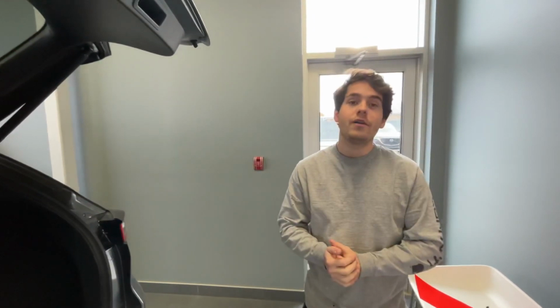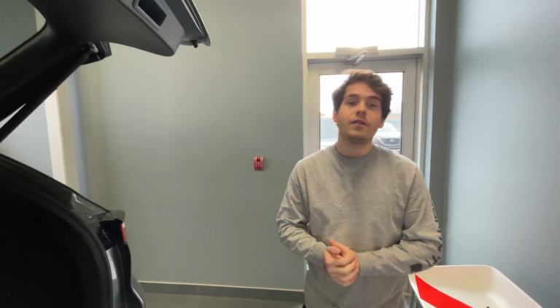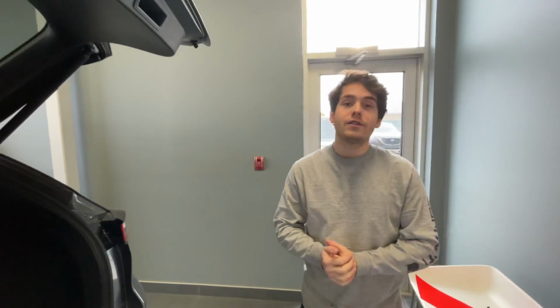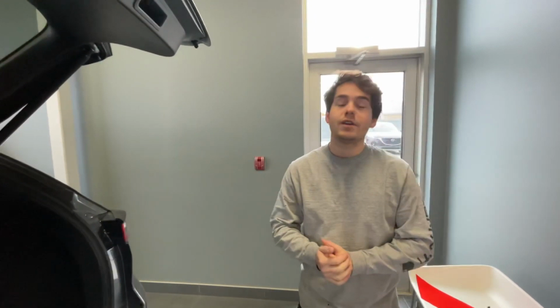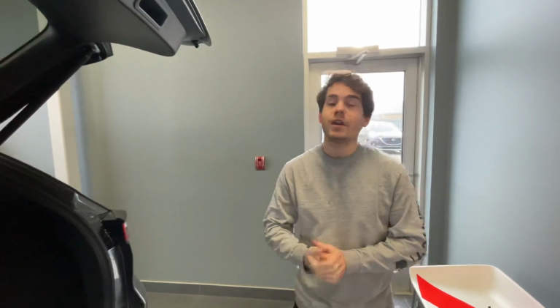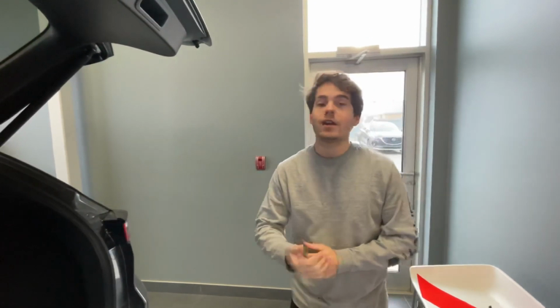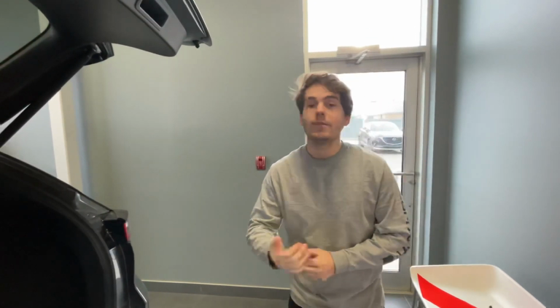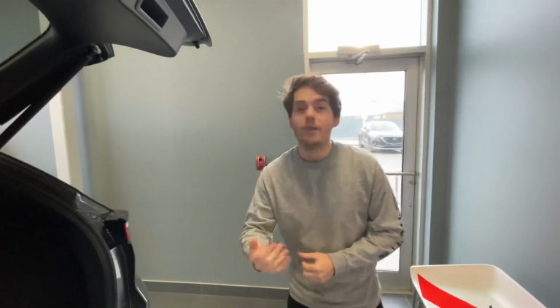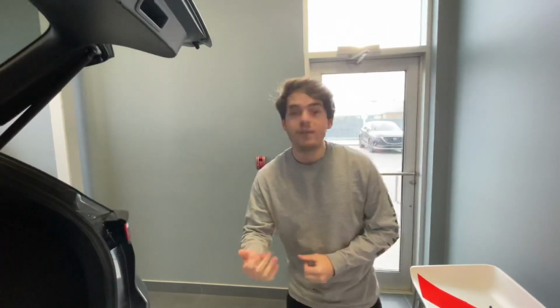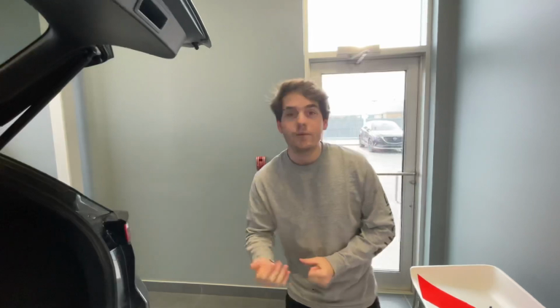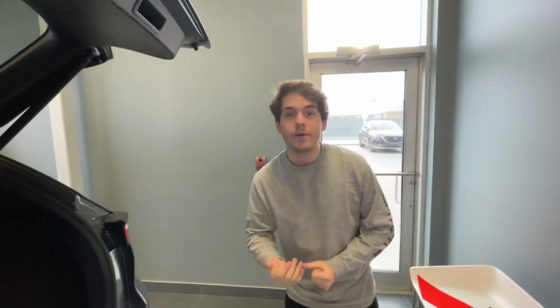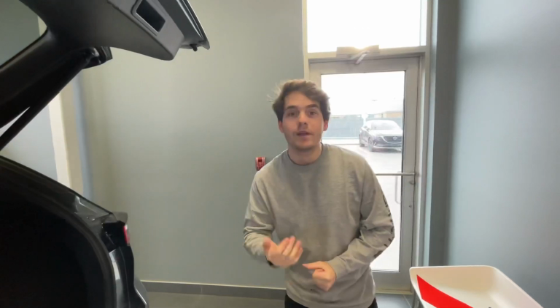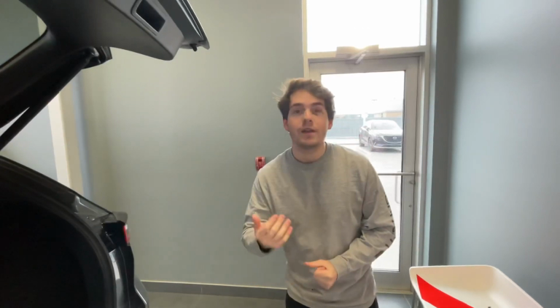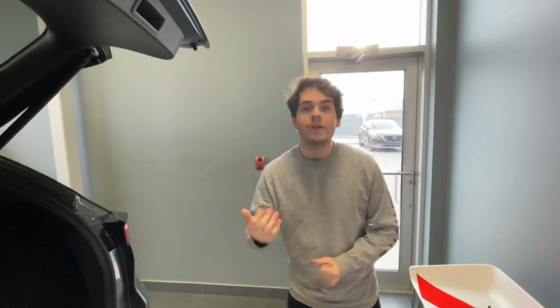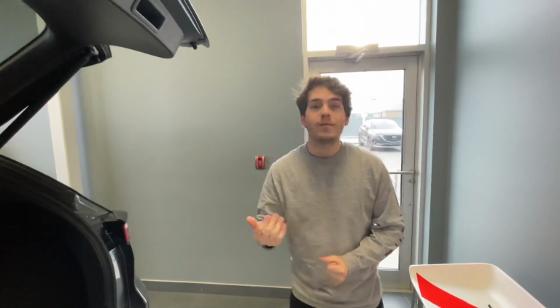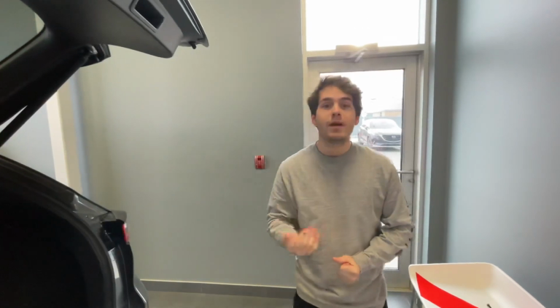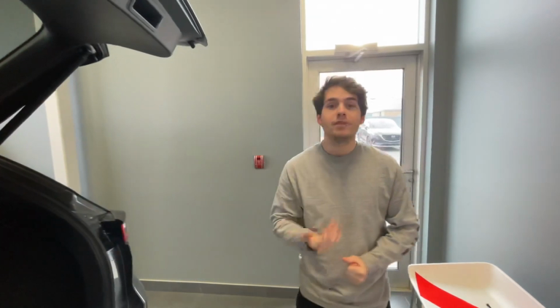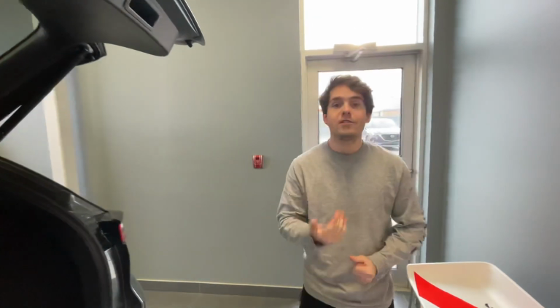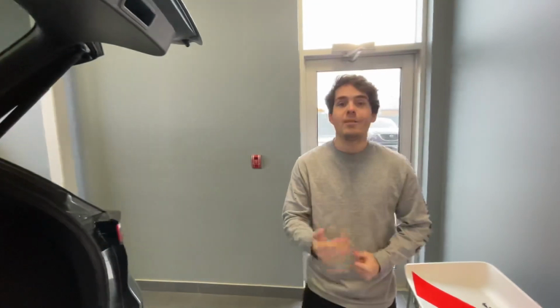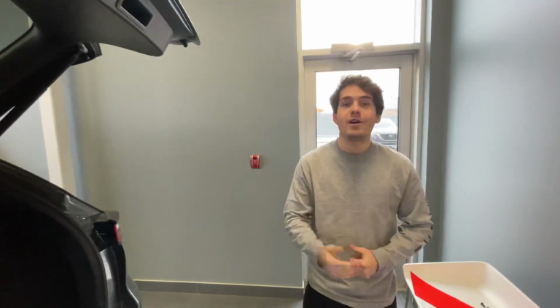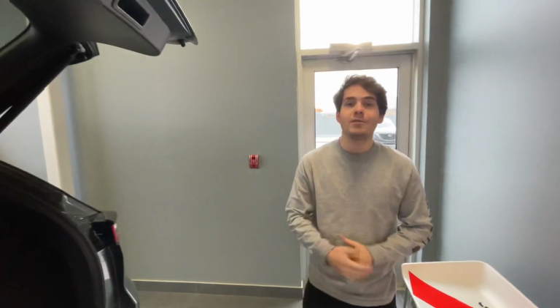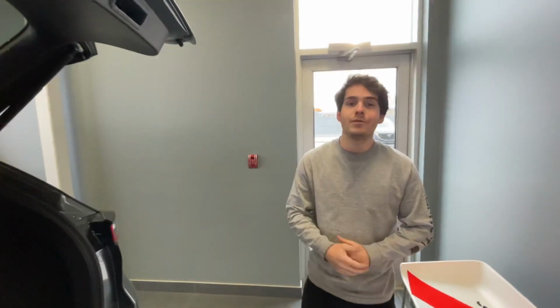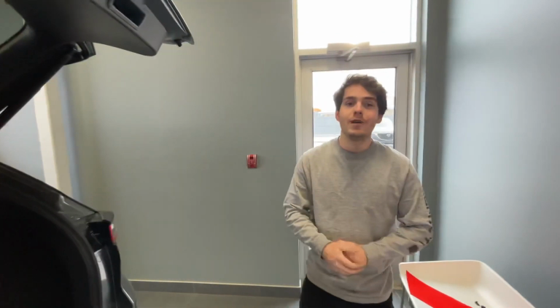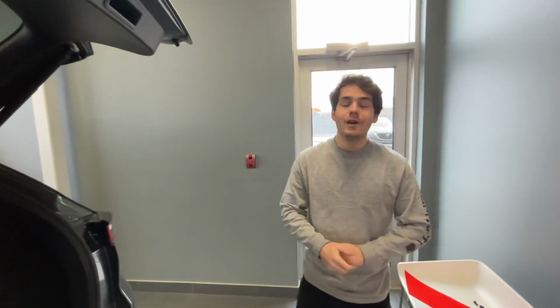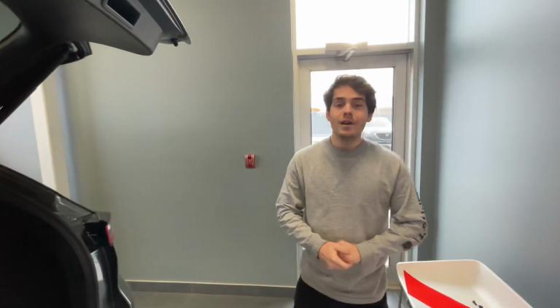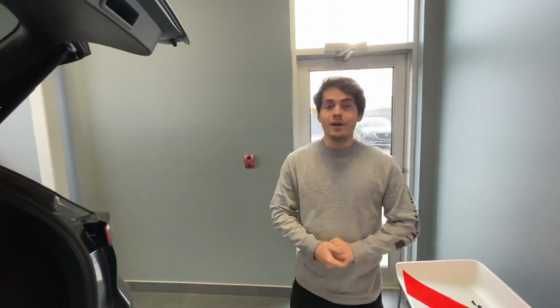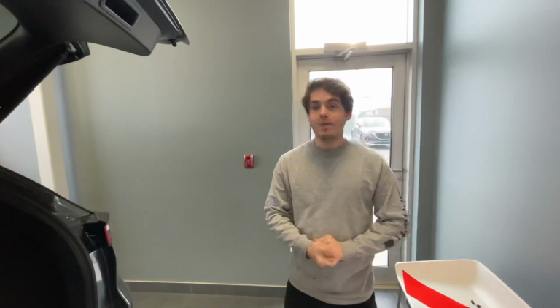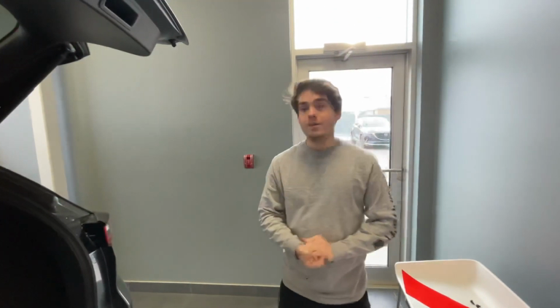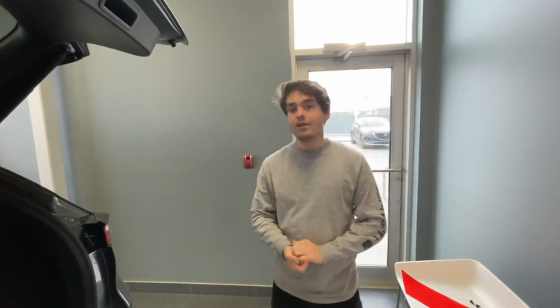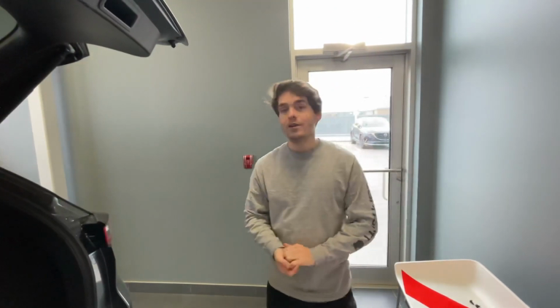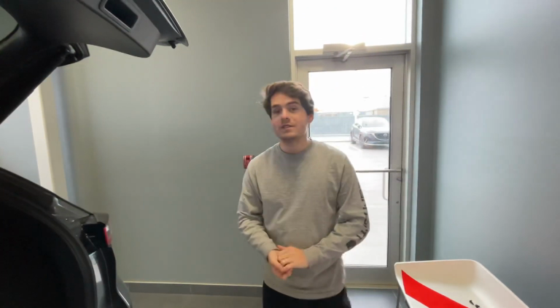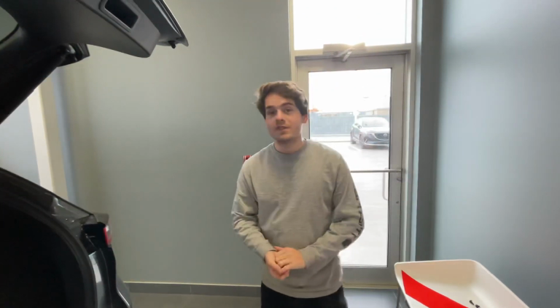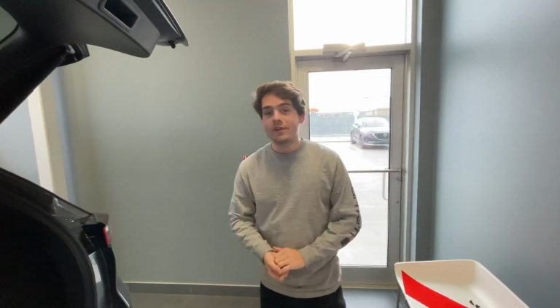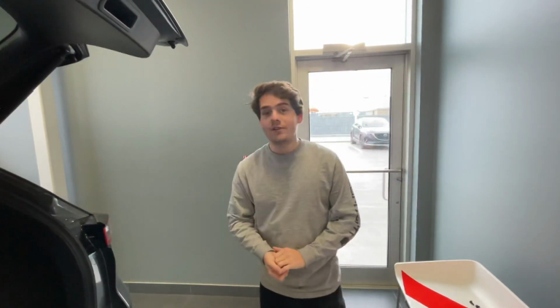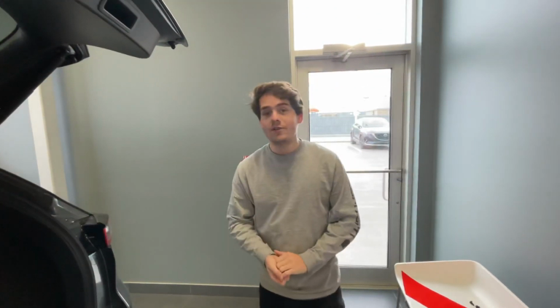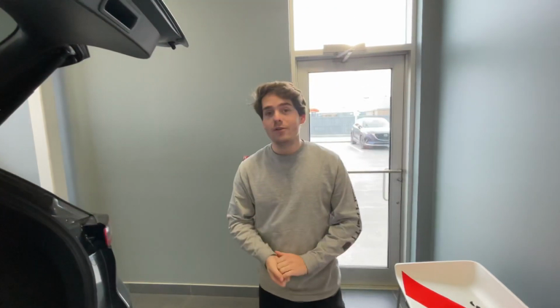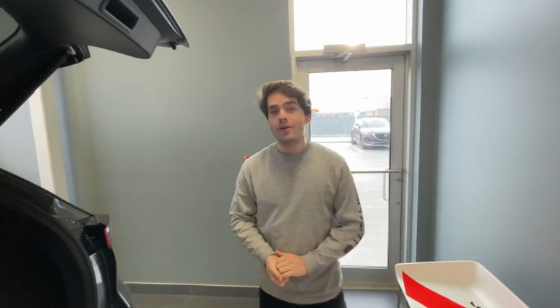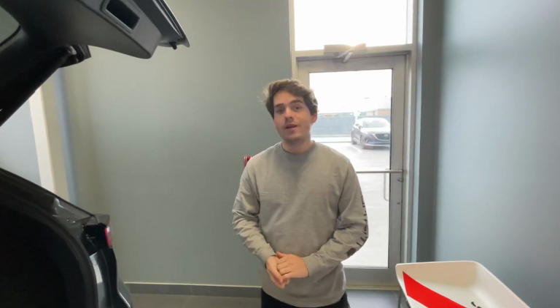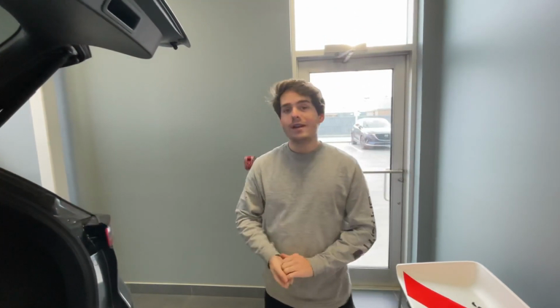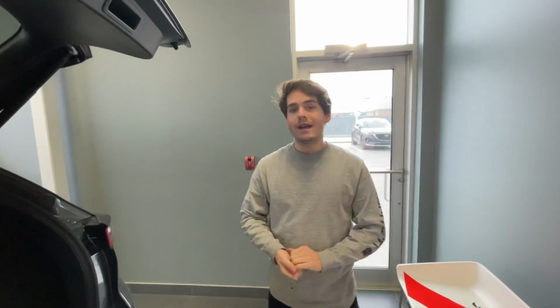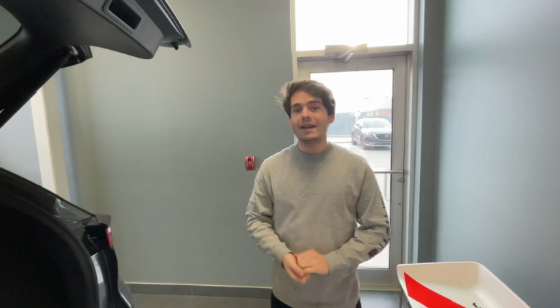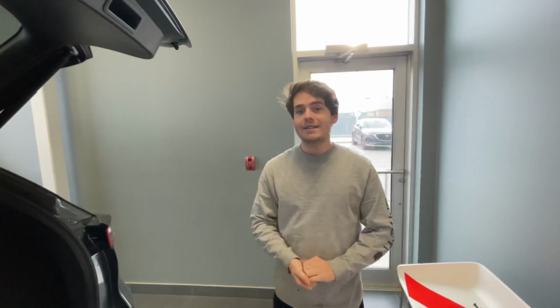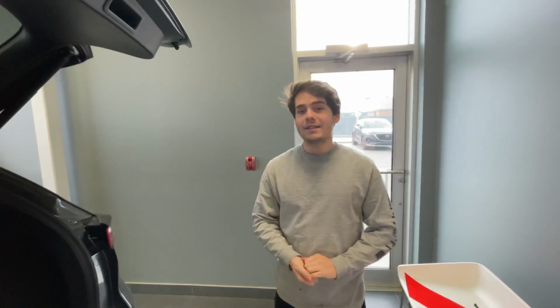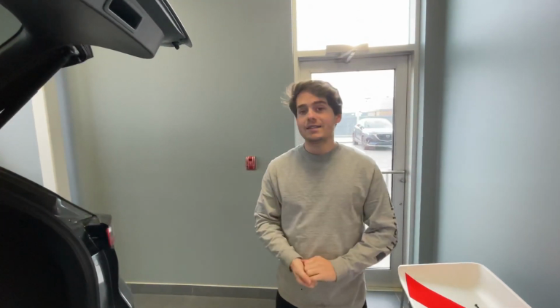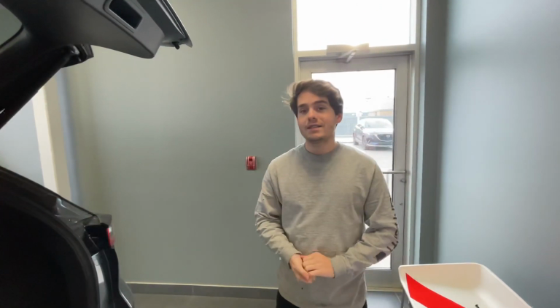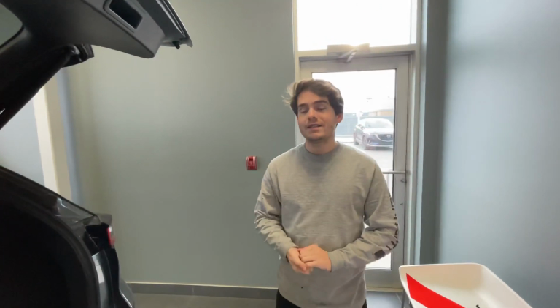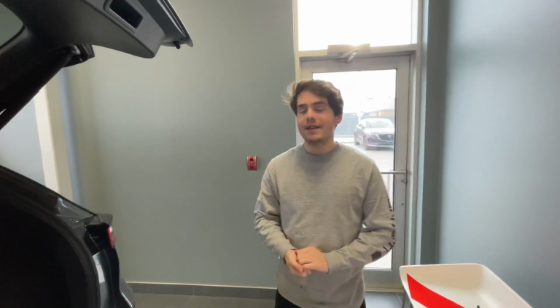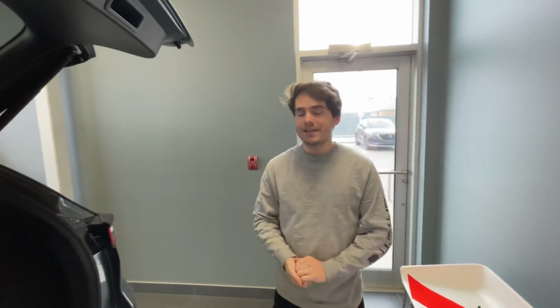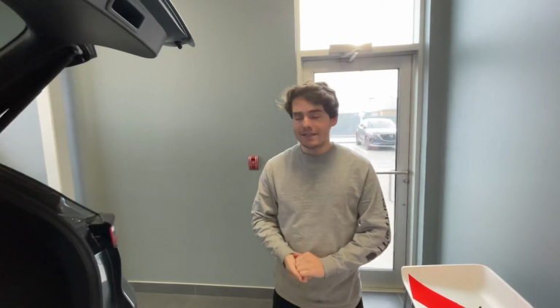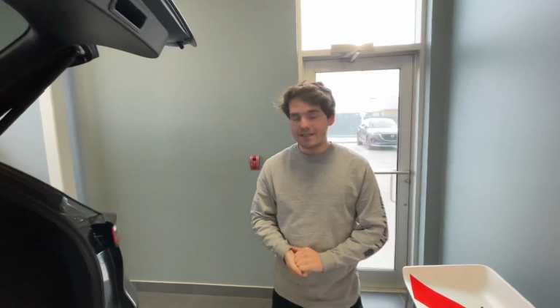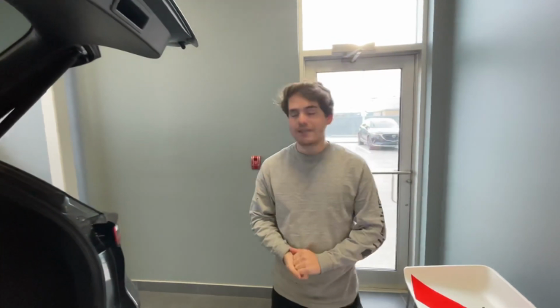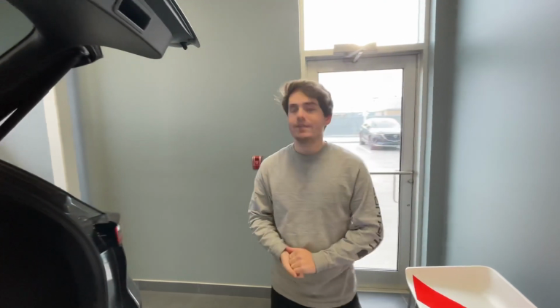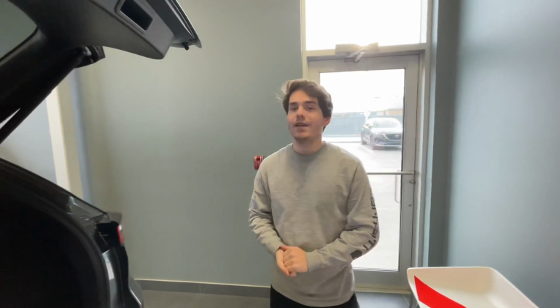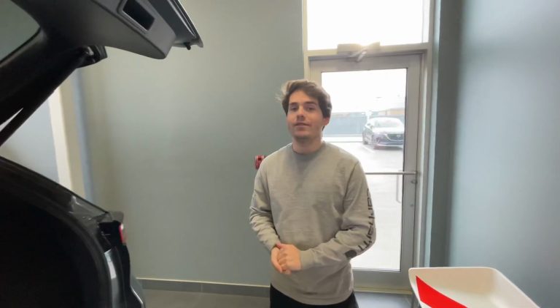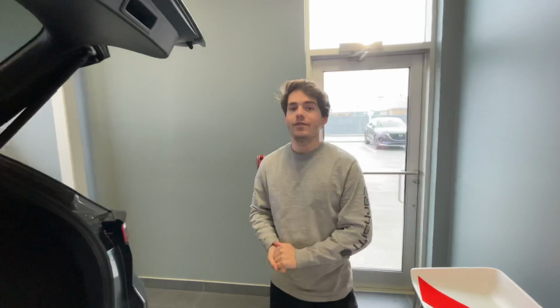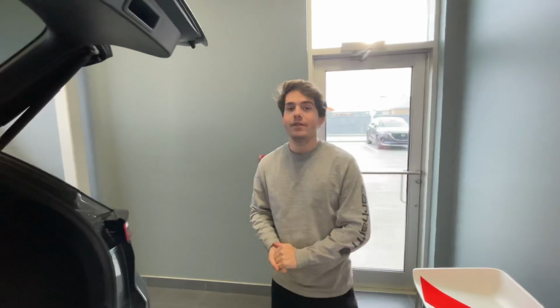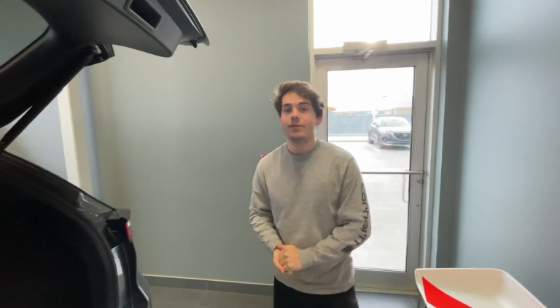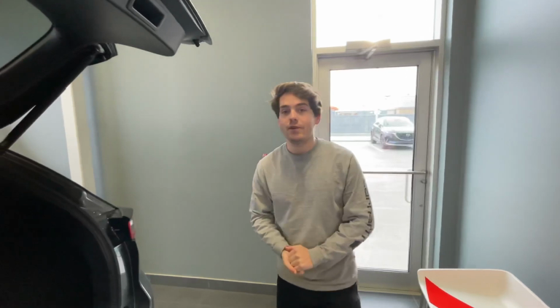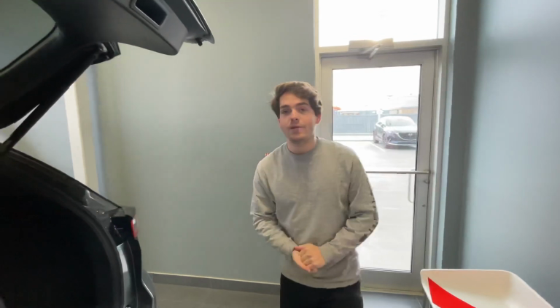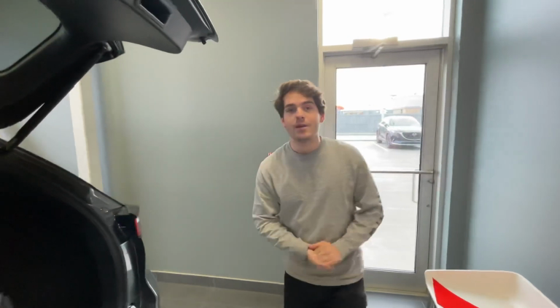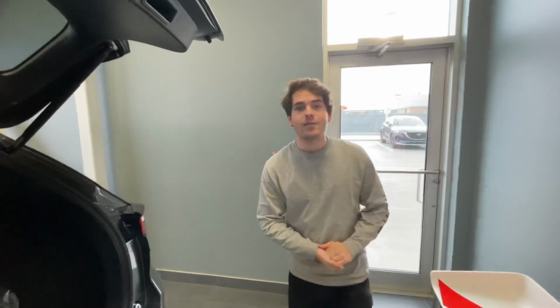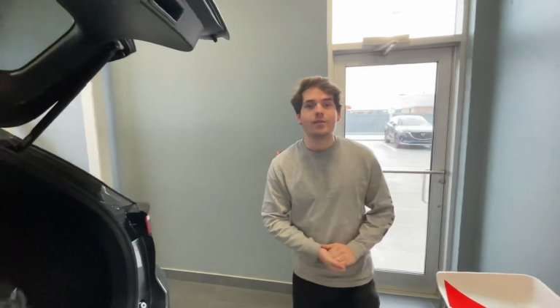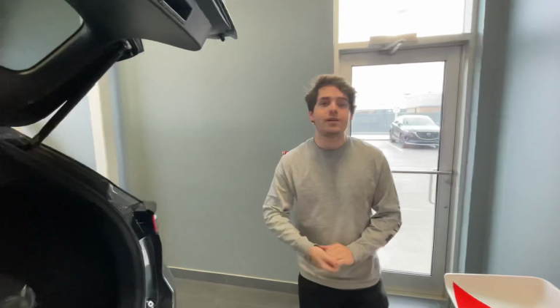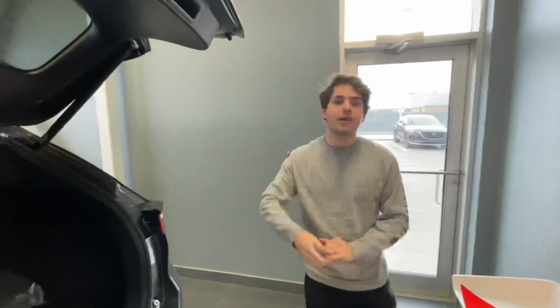Obviously you've got to come in so we can give you the best deal possible. Give me a call at 780-986-9665. Thanks Raymond, have a great day.